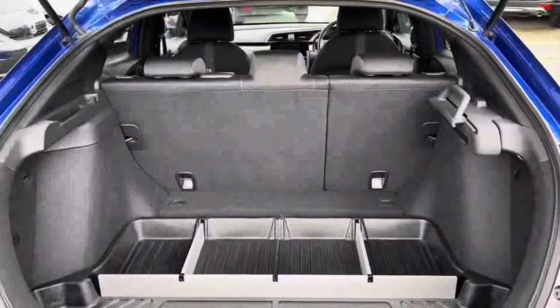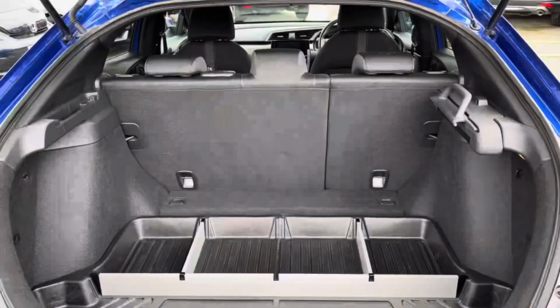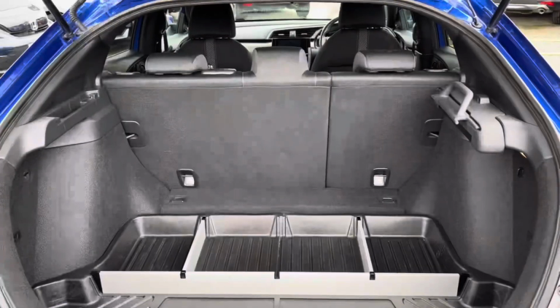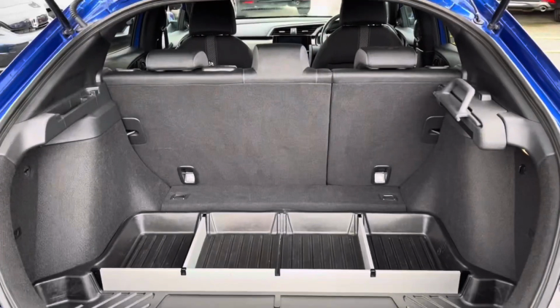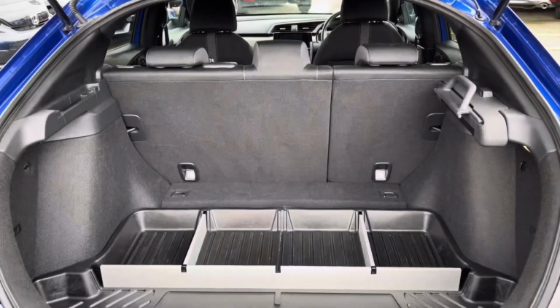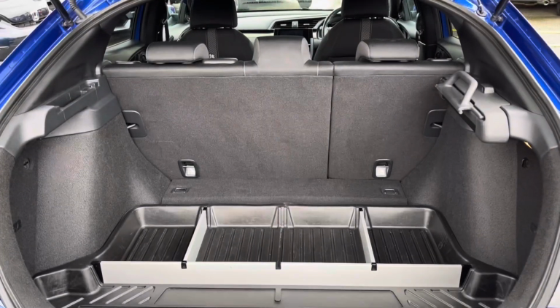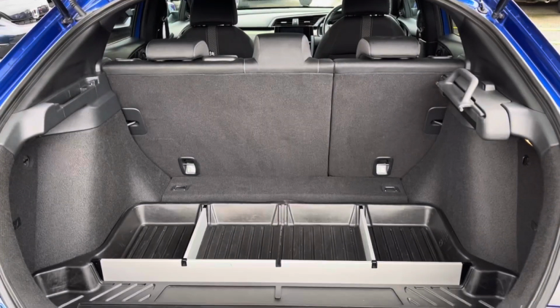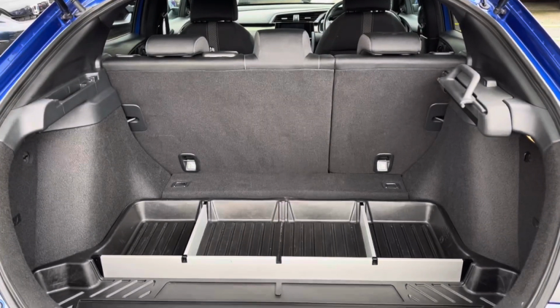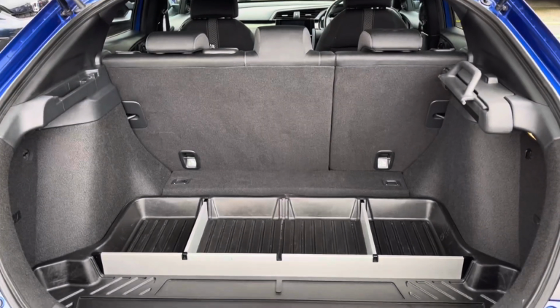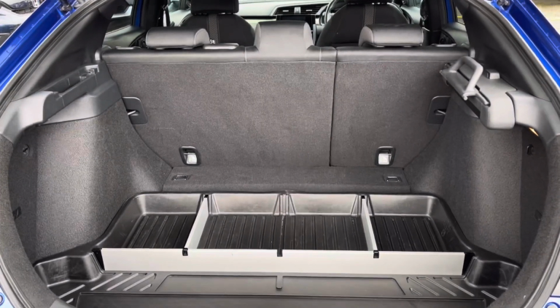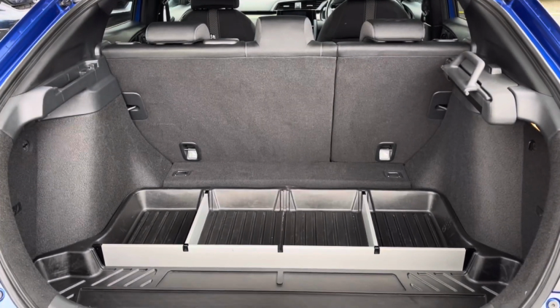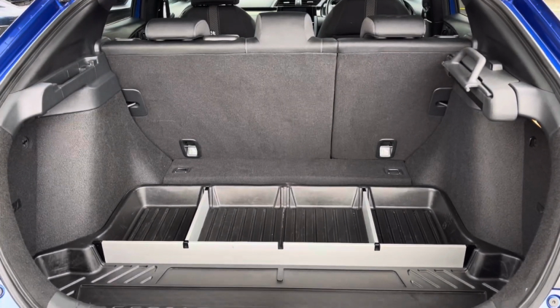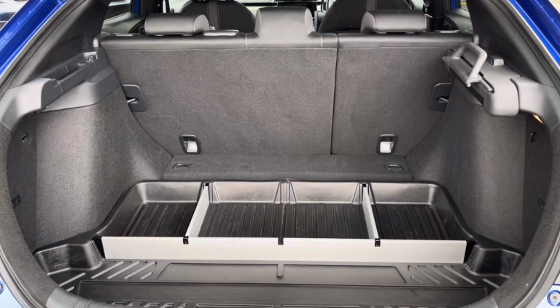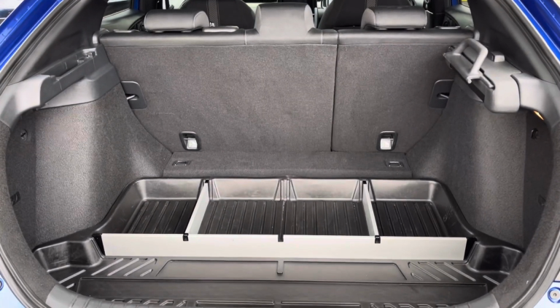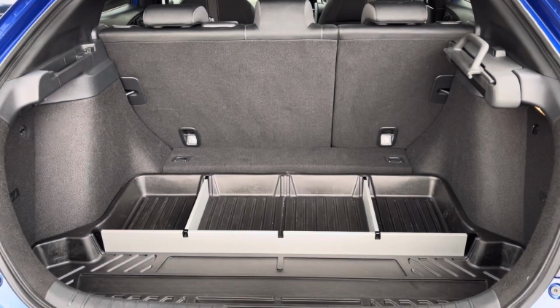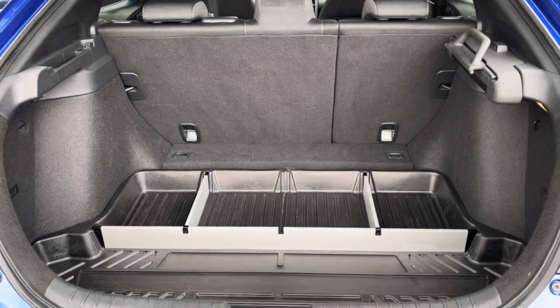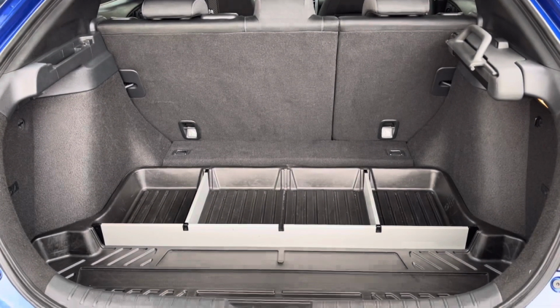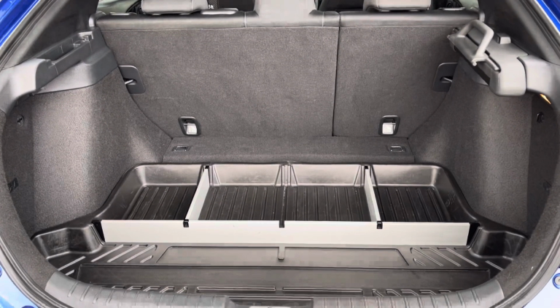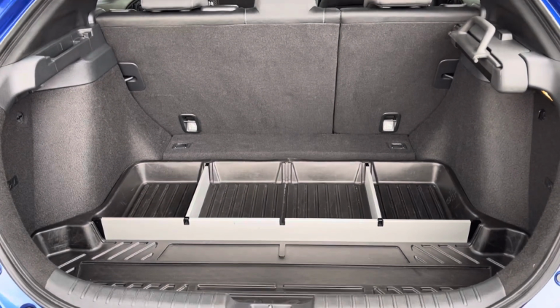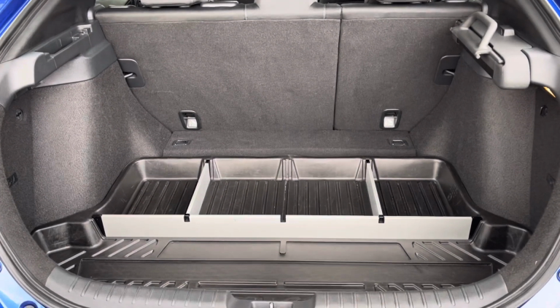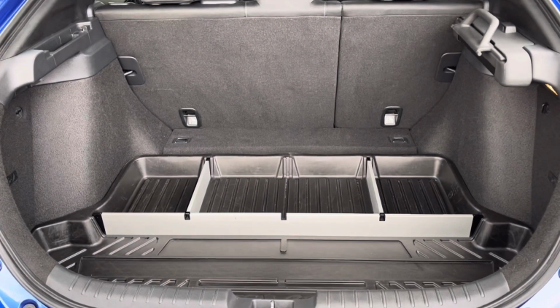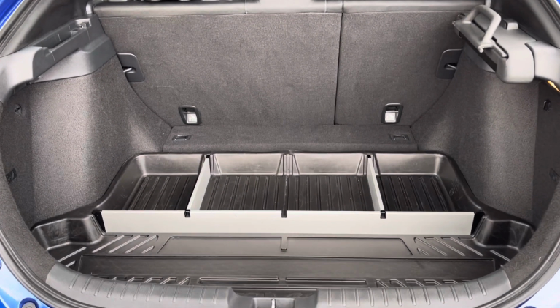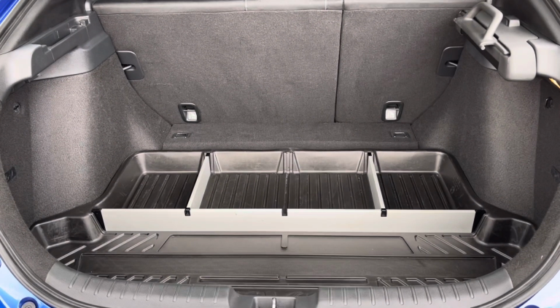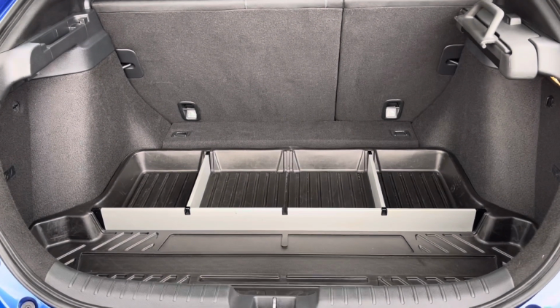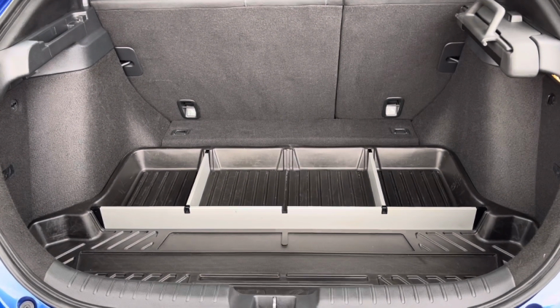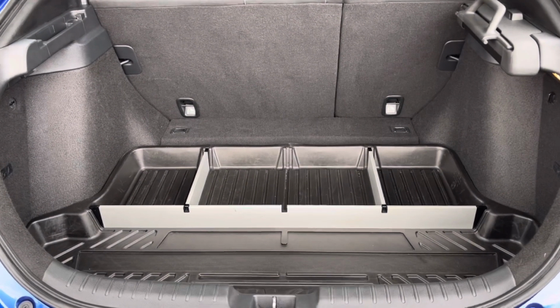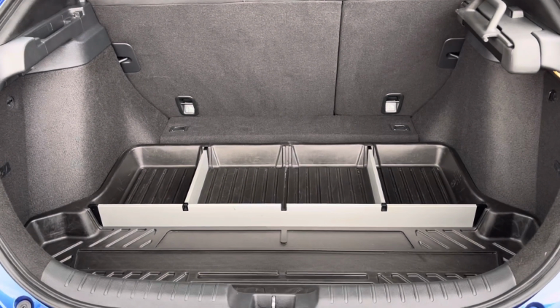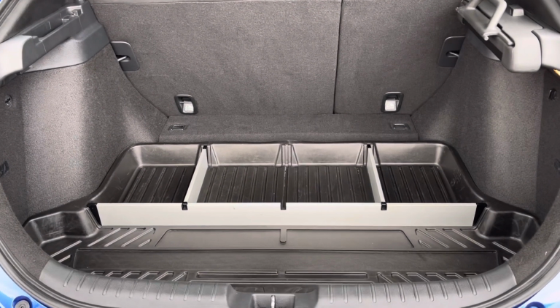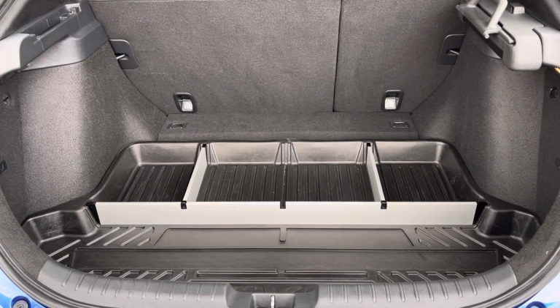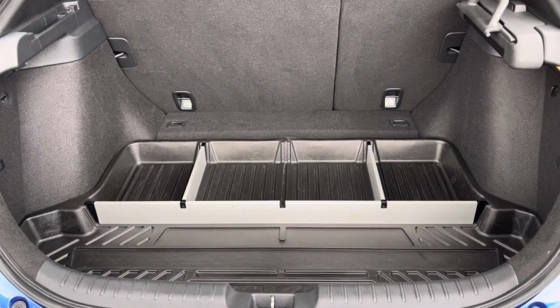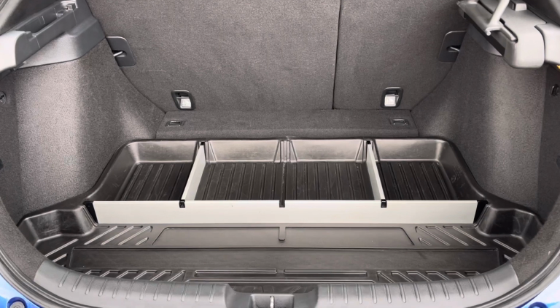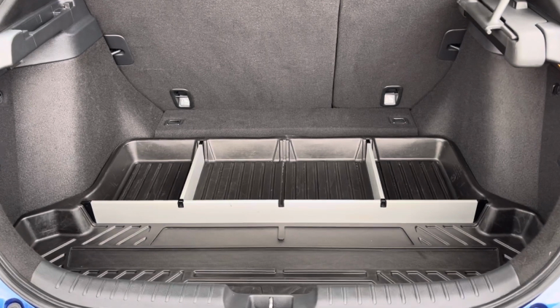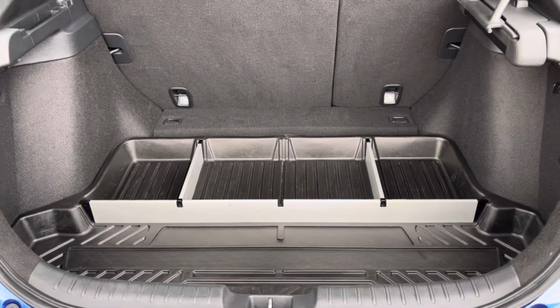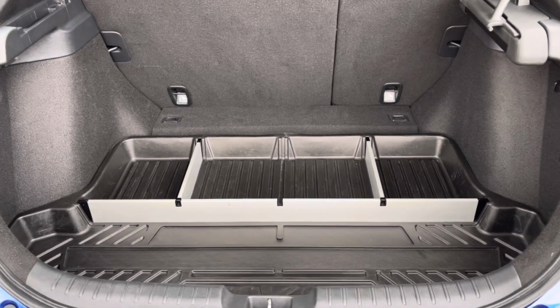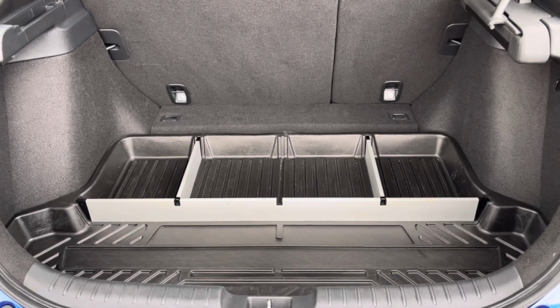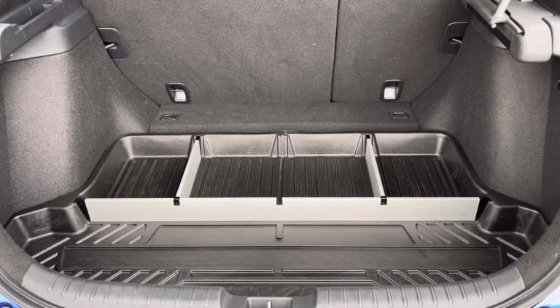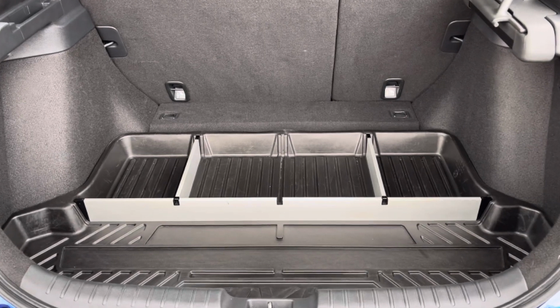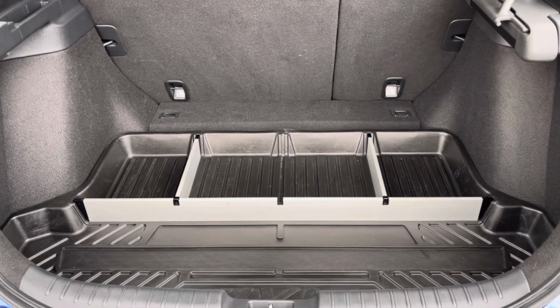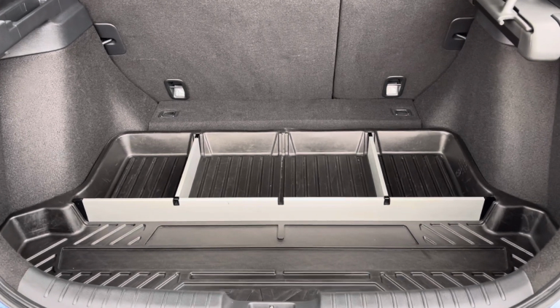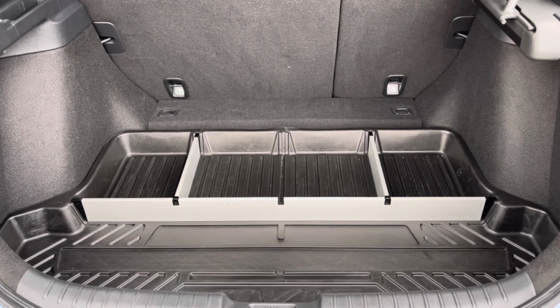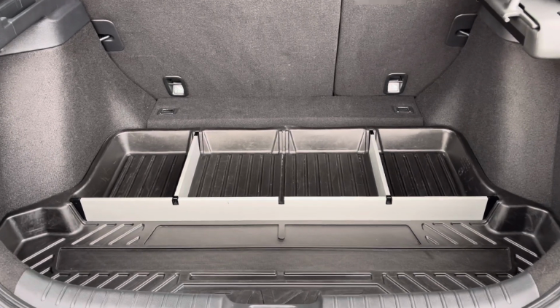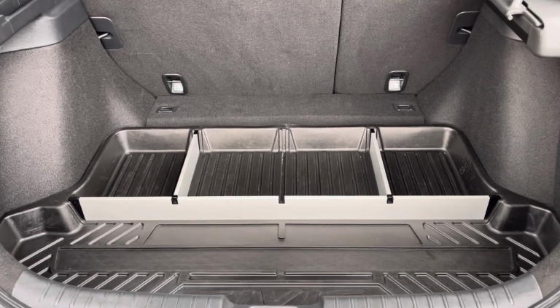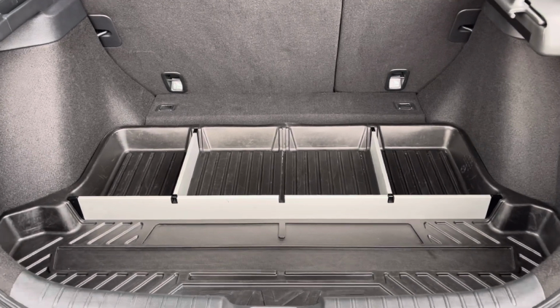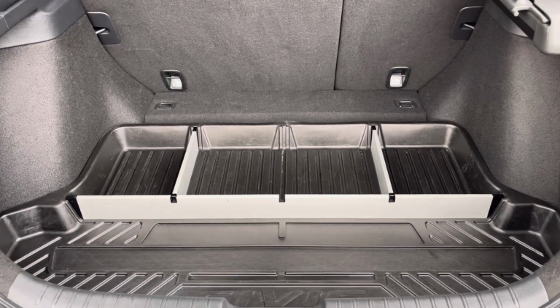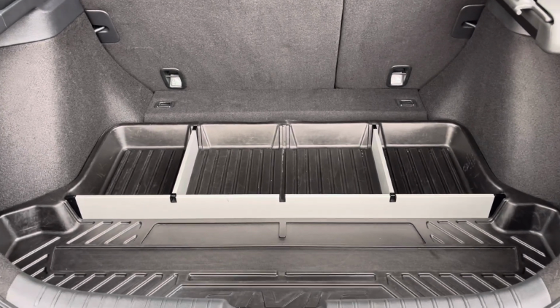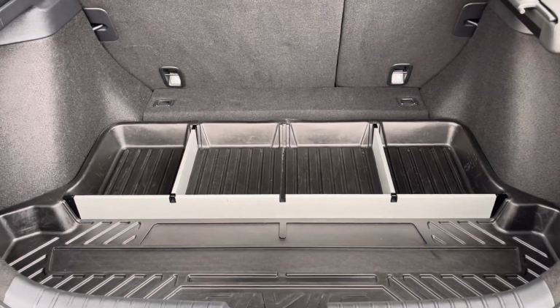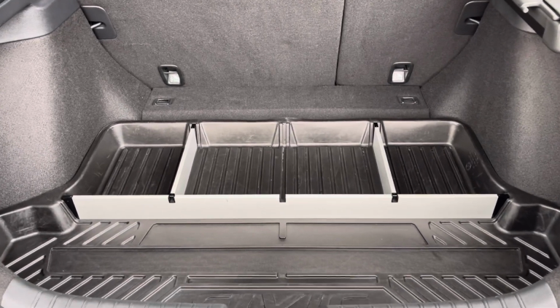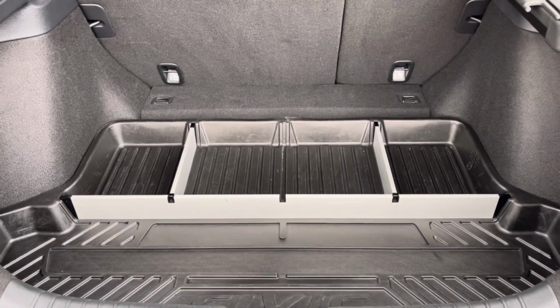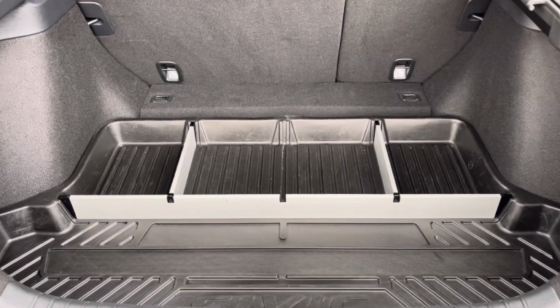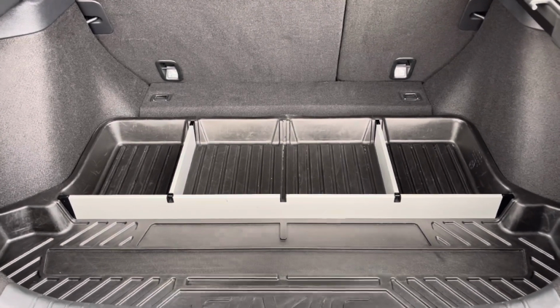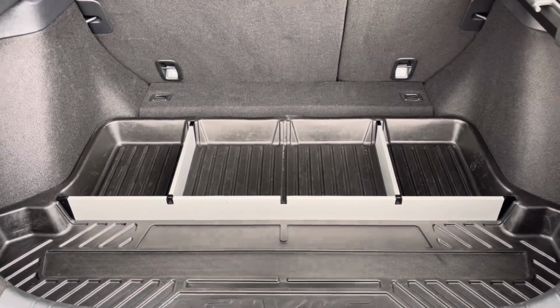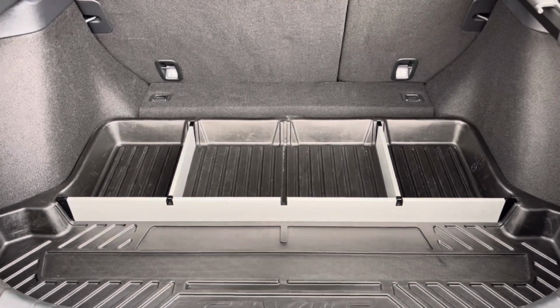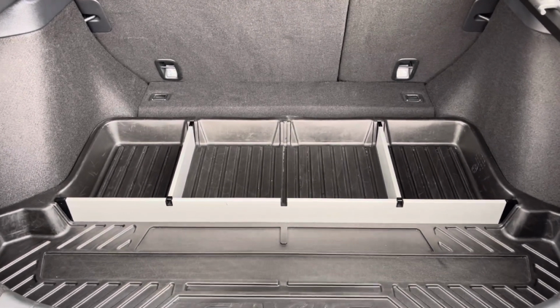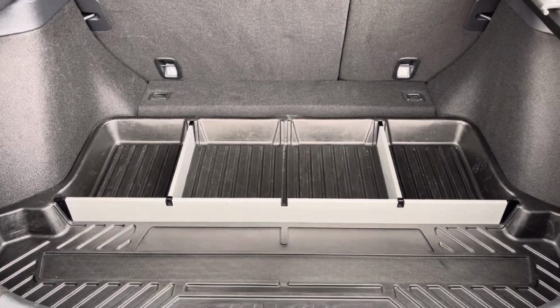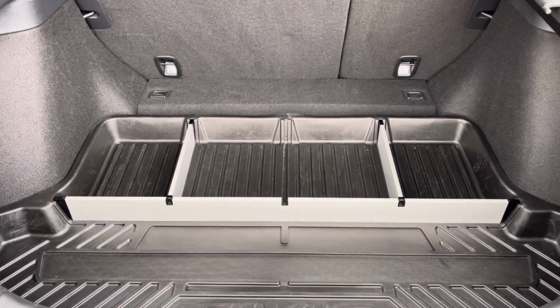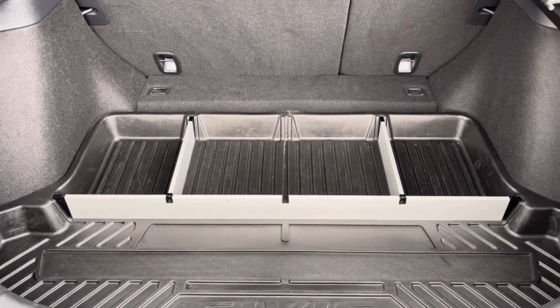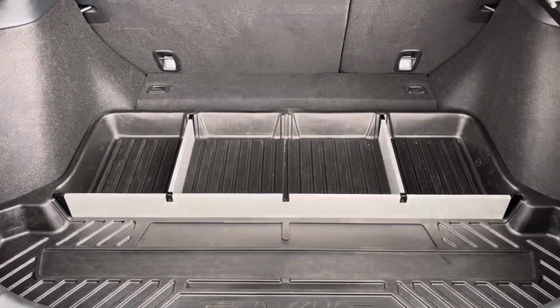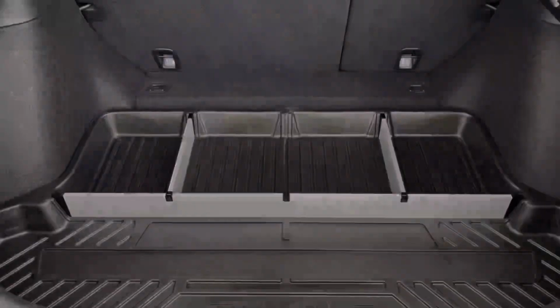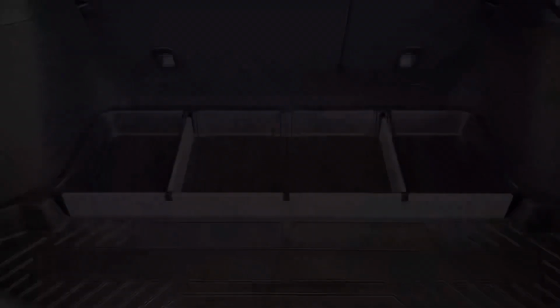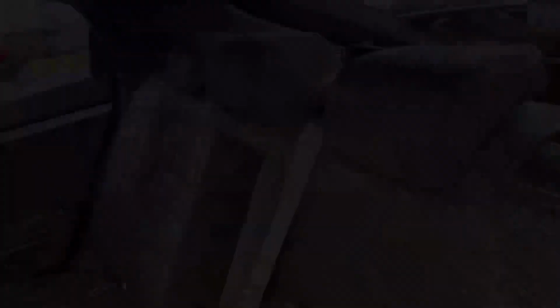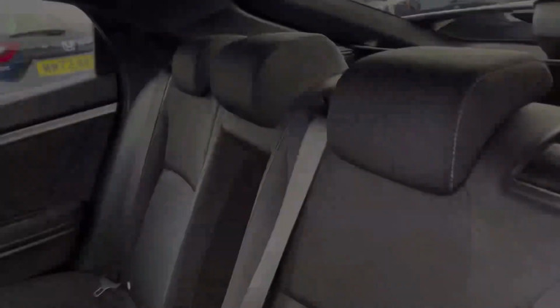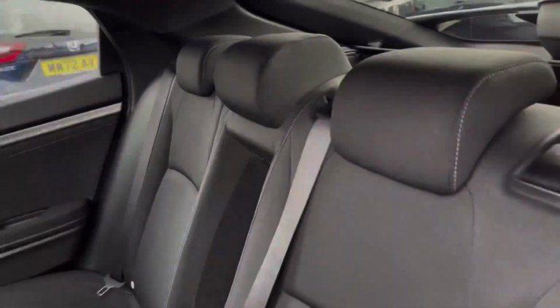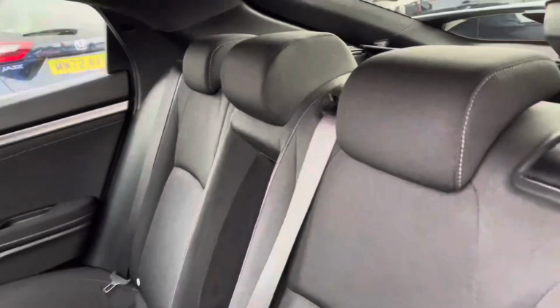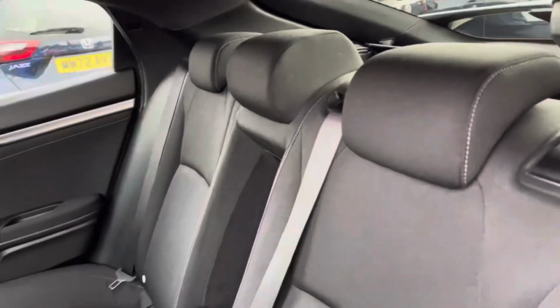You do also have a very spacious boot area with an adjustable parcel shelf, so this can house all your day-to-day items or travel plans.